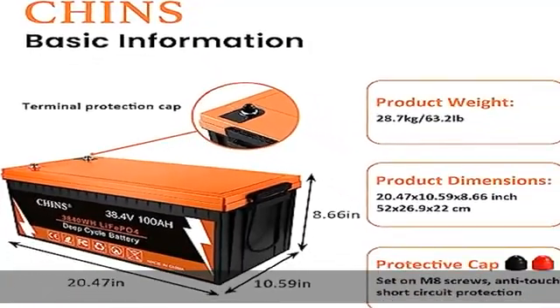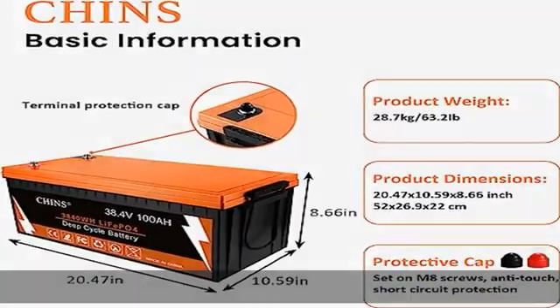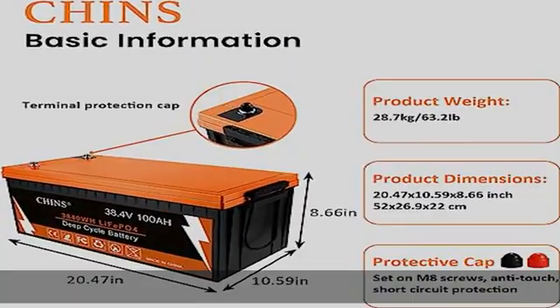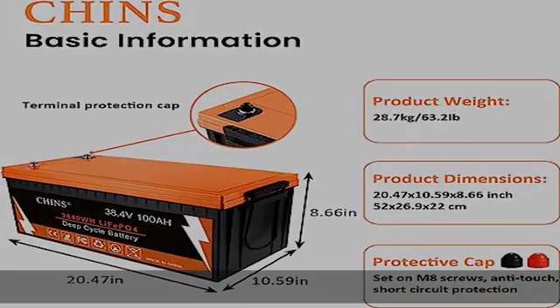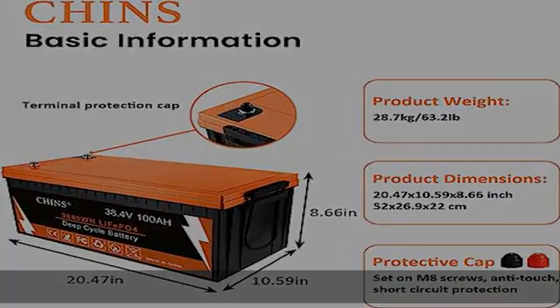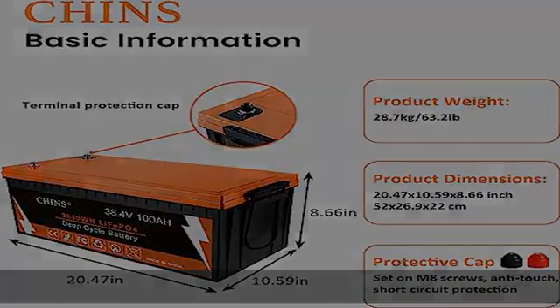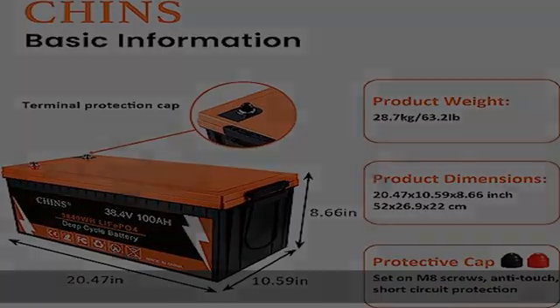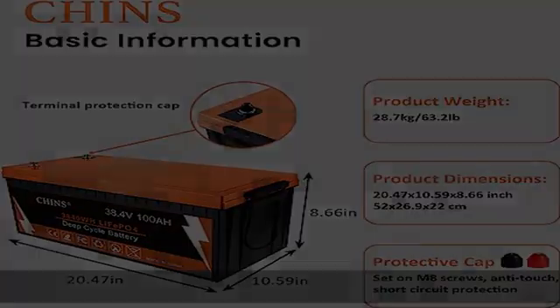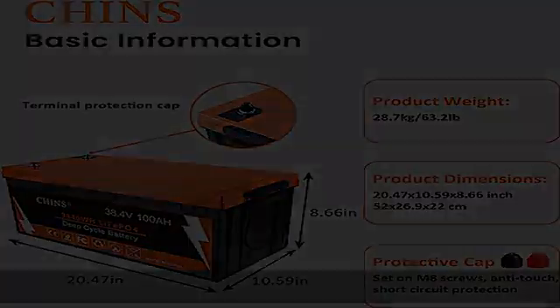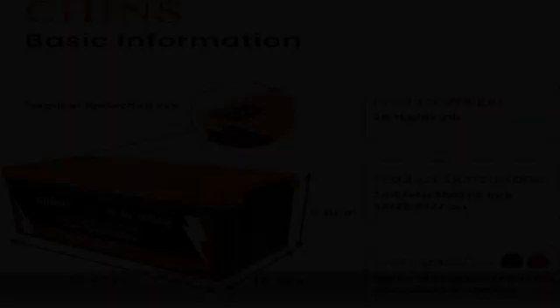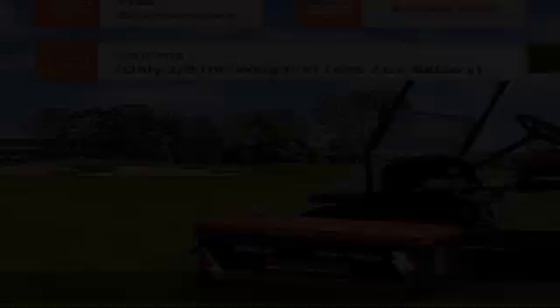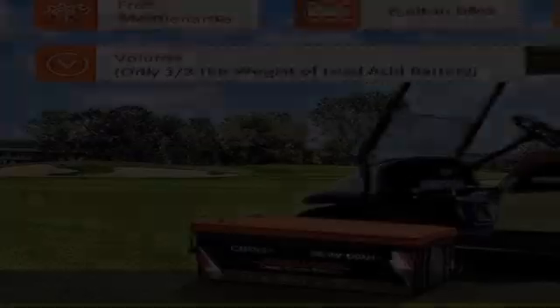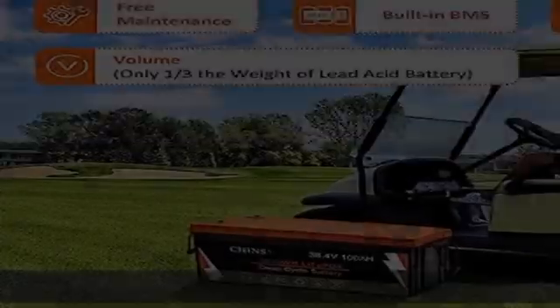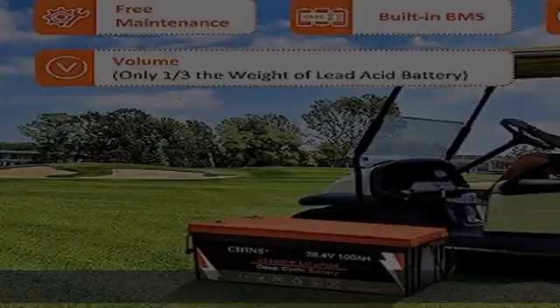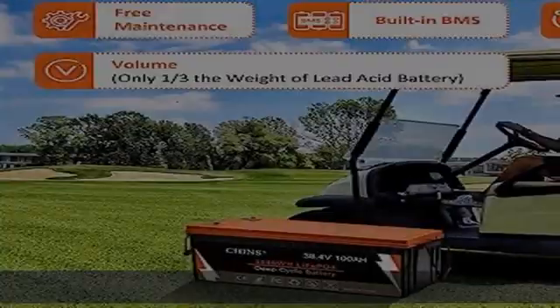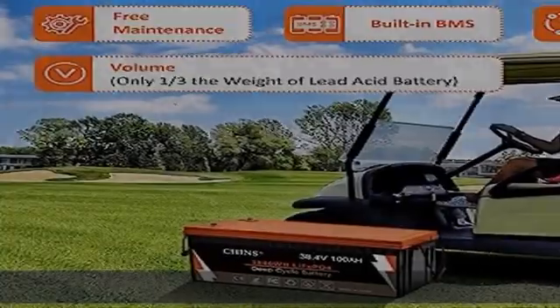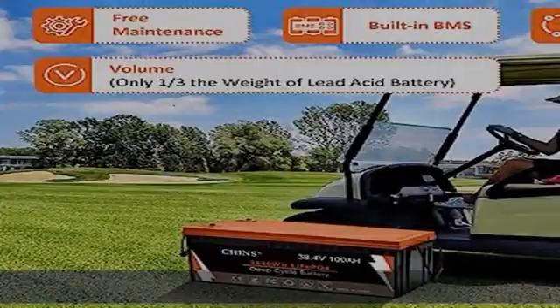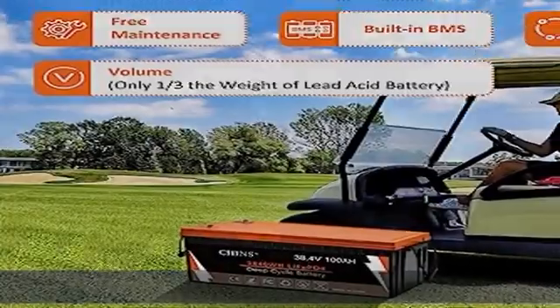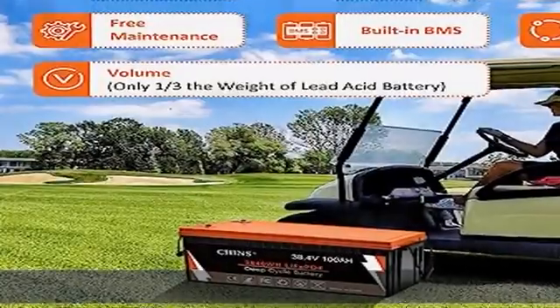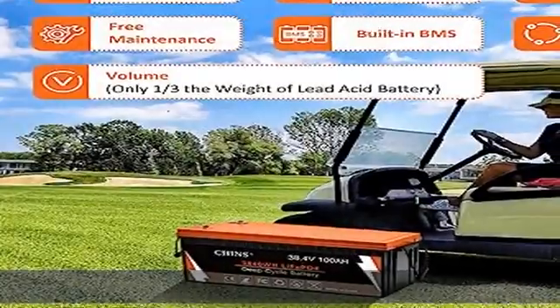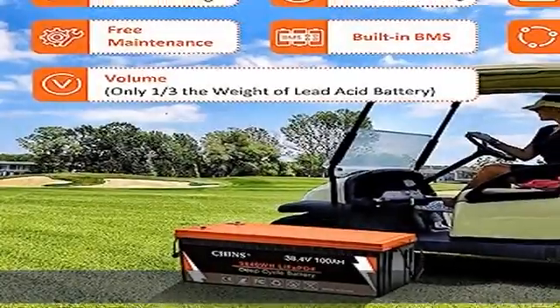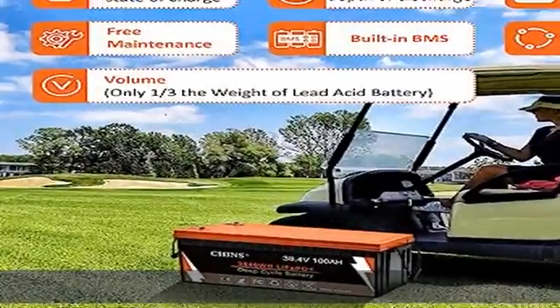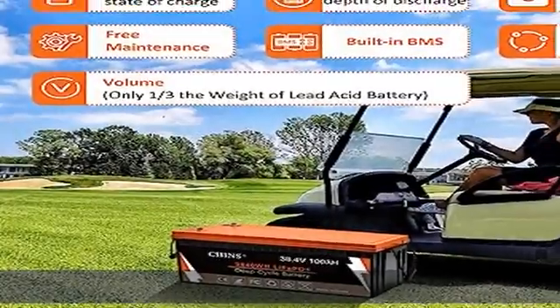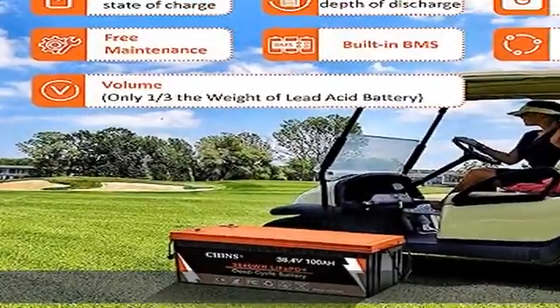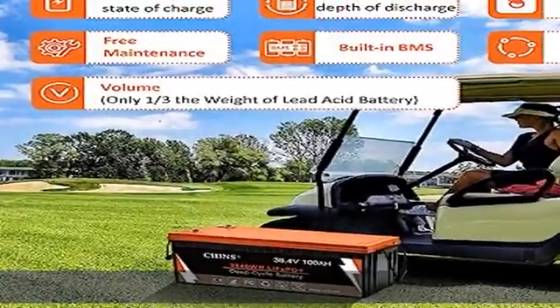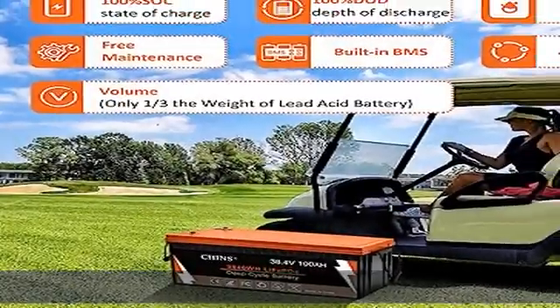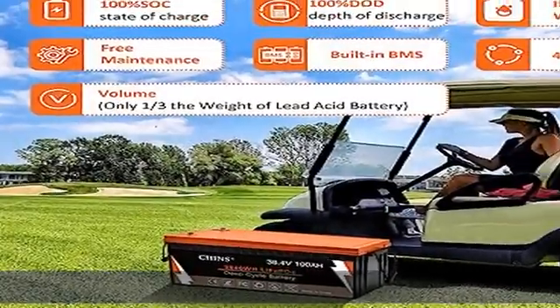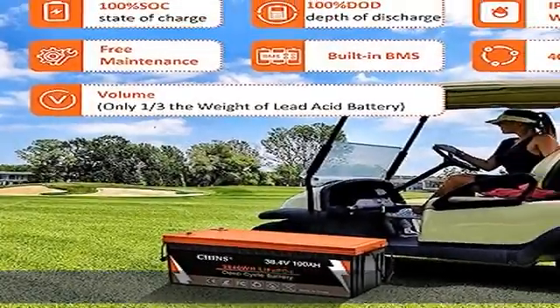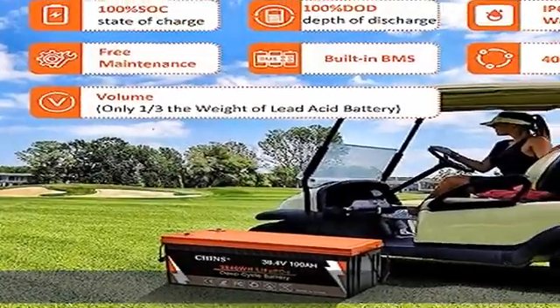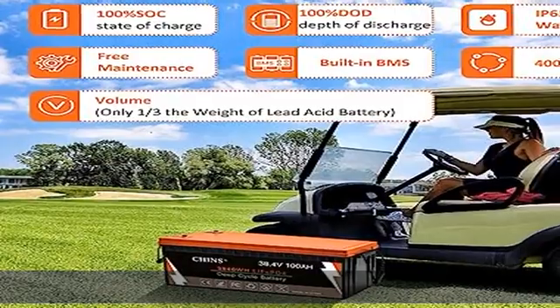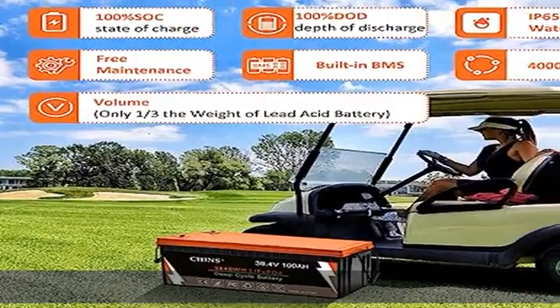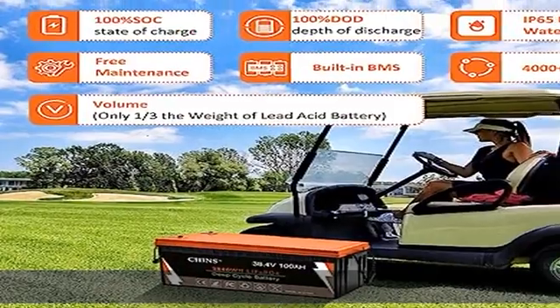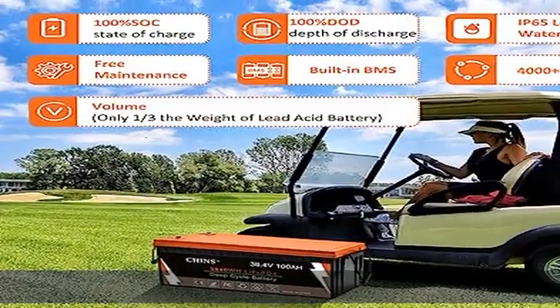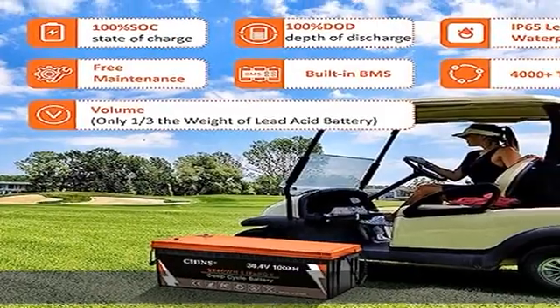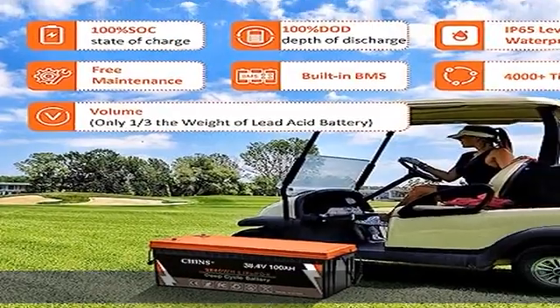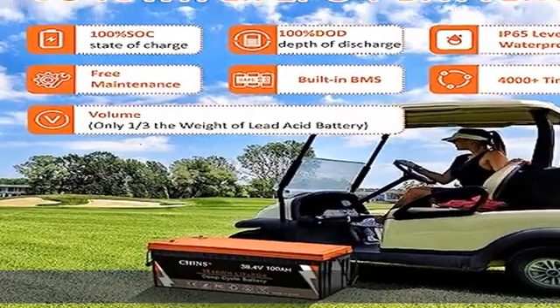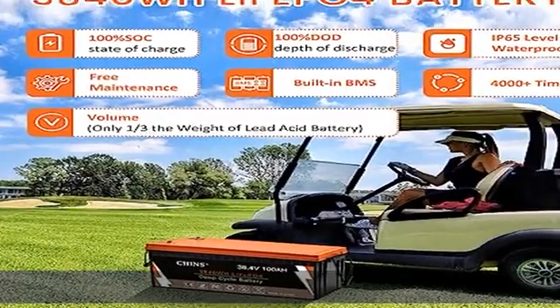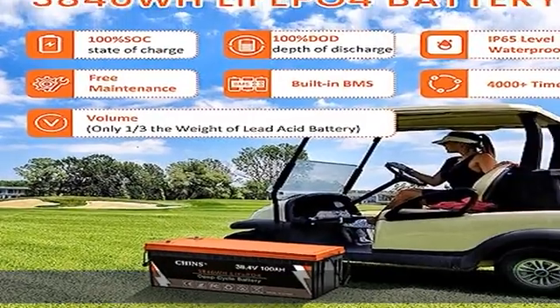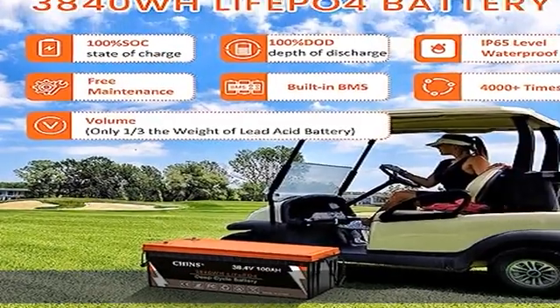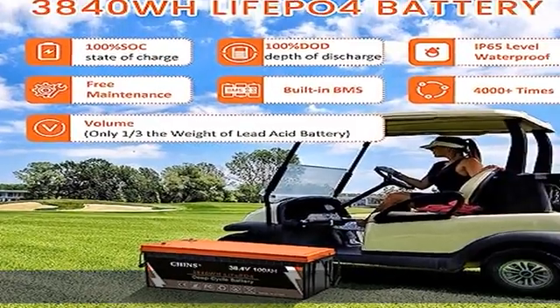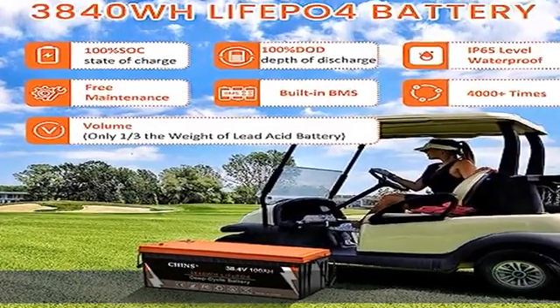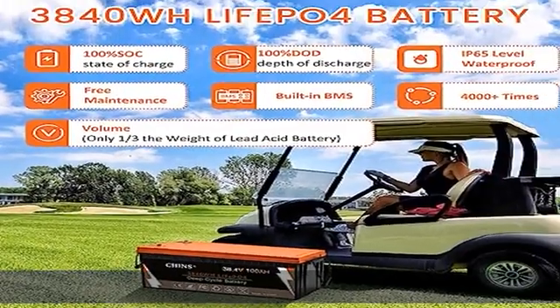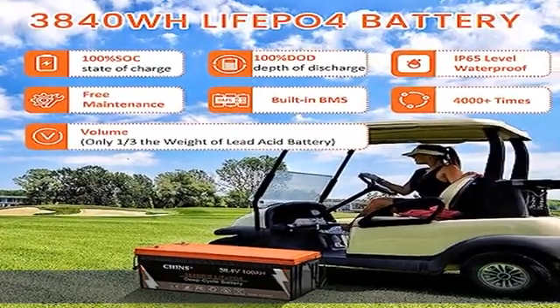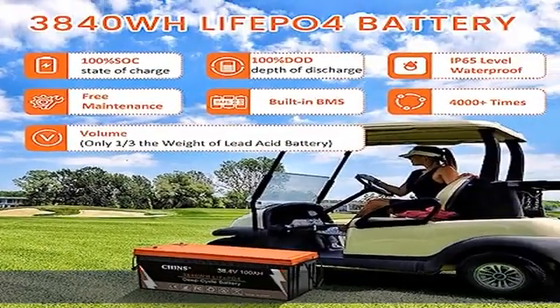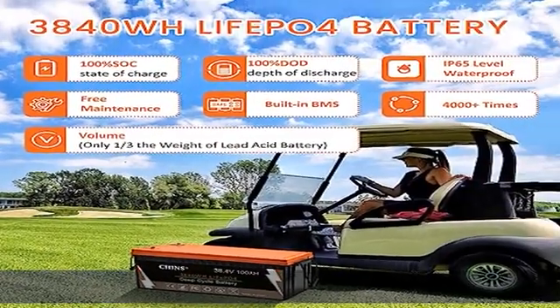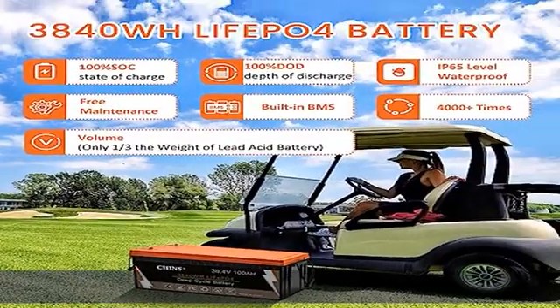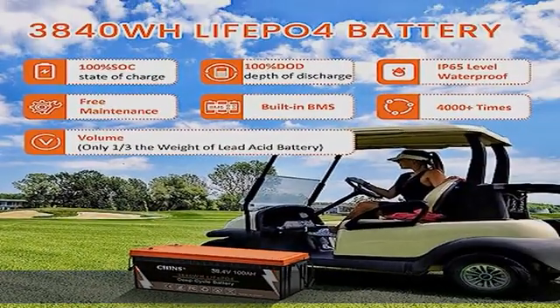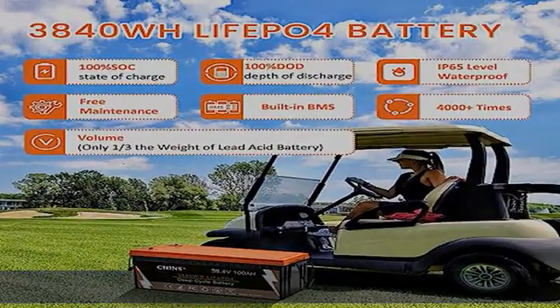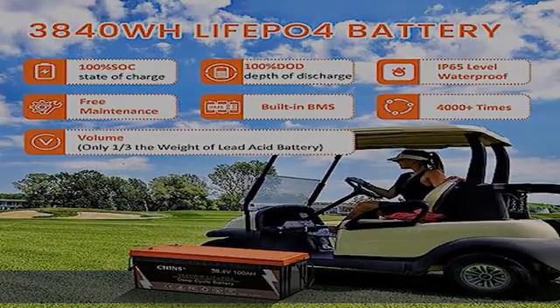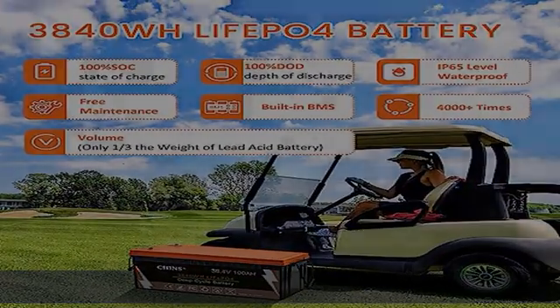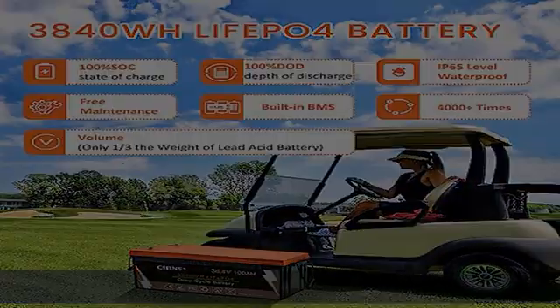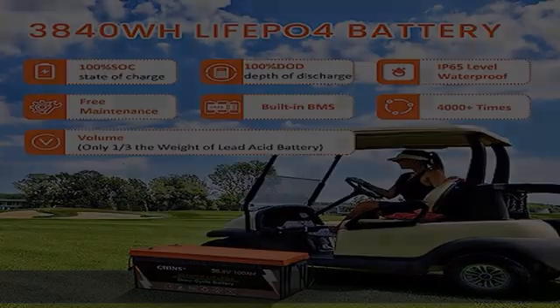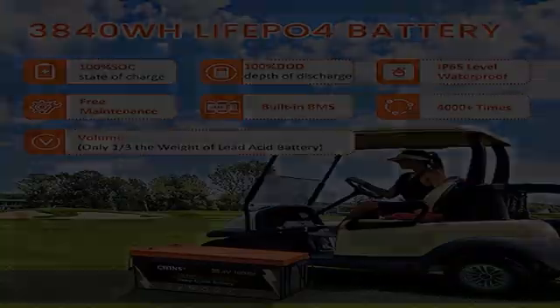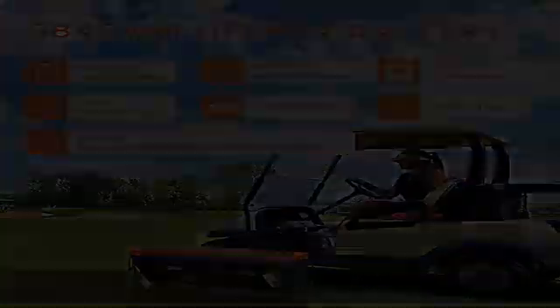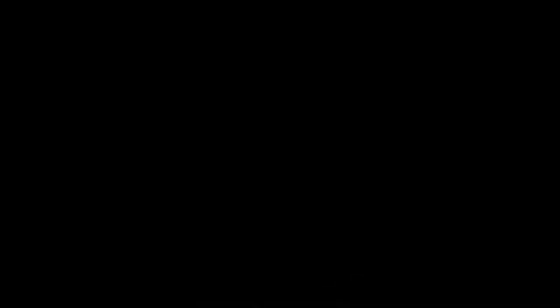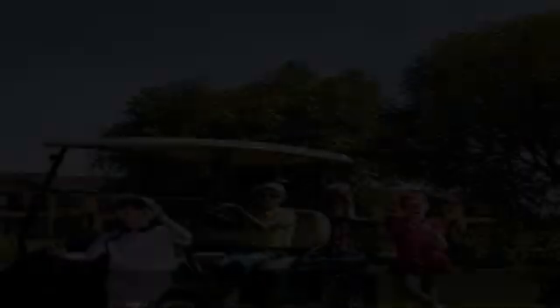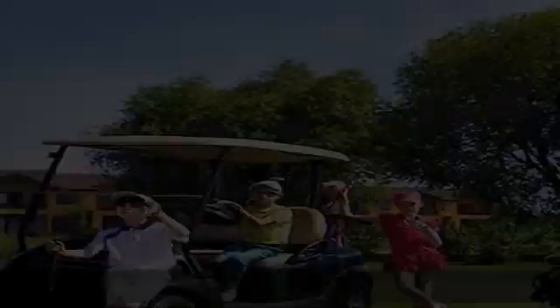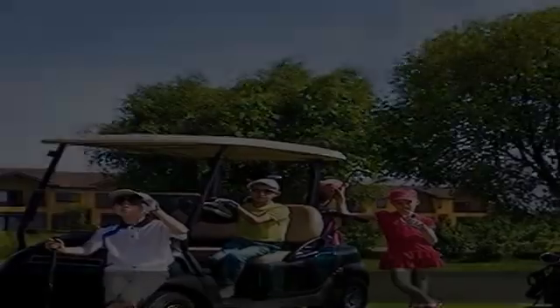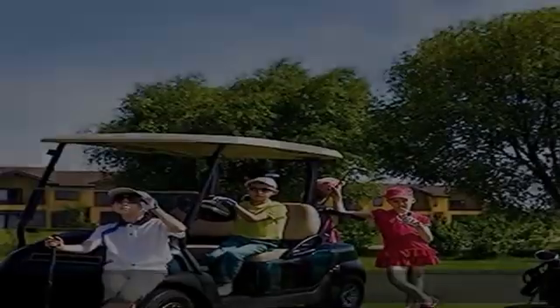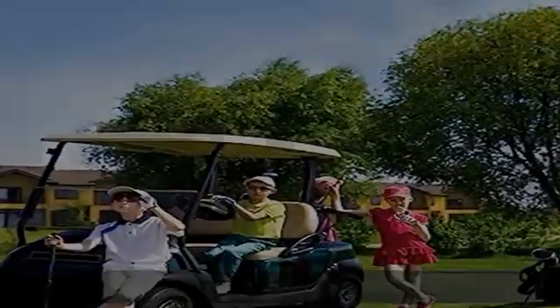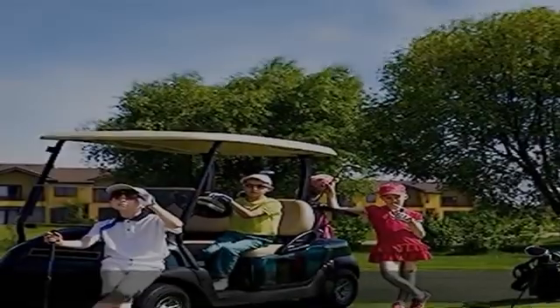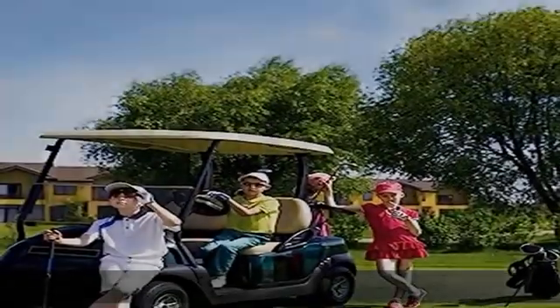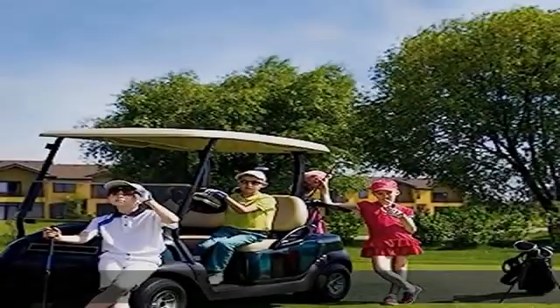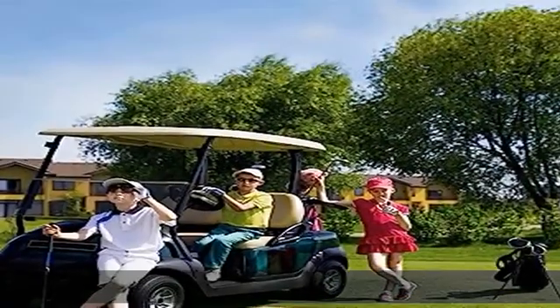Plus, Li-ion batteries can be safer than lead acid batteries, which have no protection against ground faults.